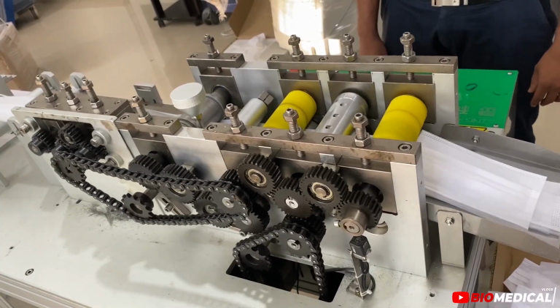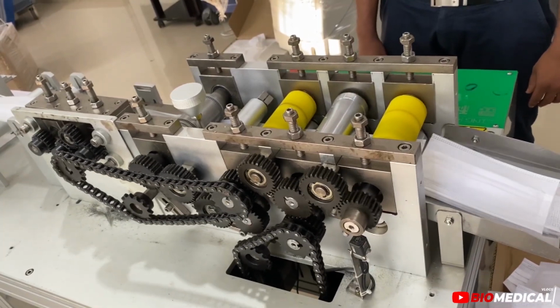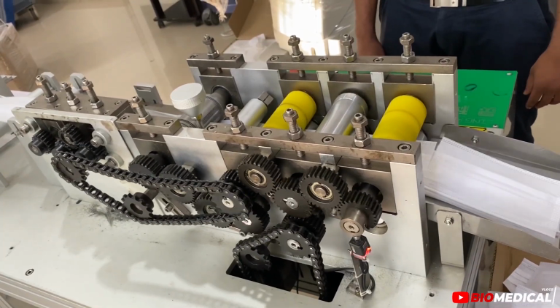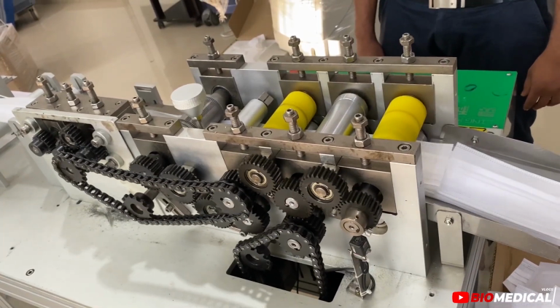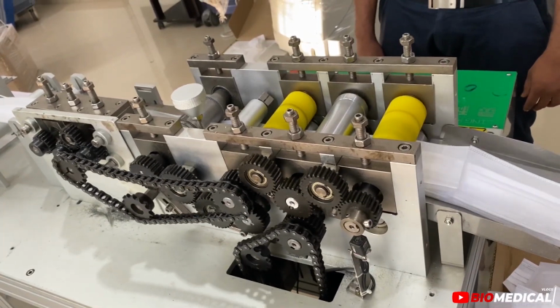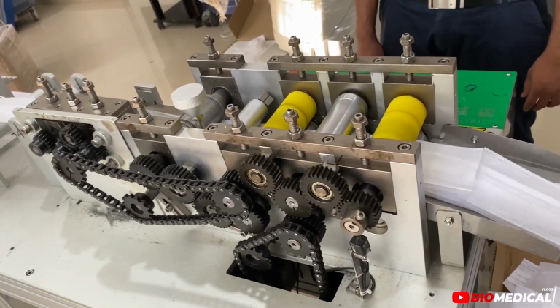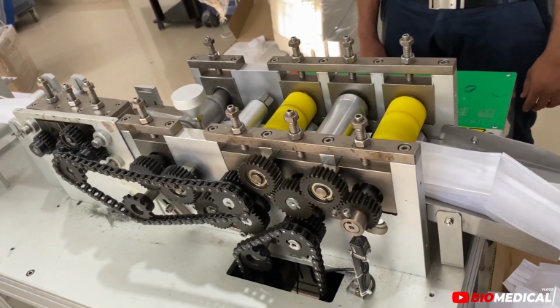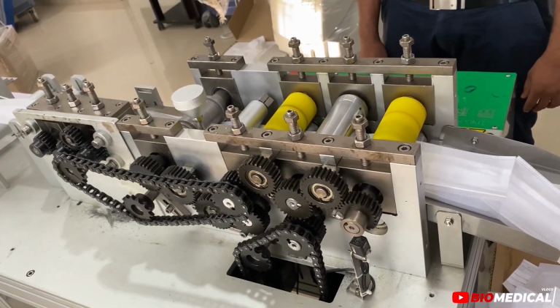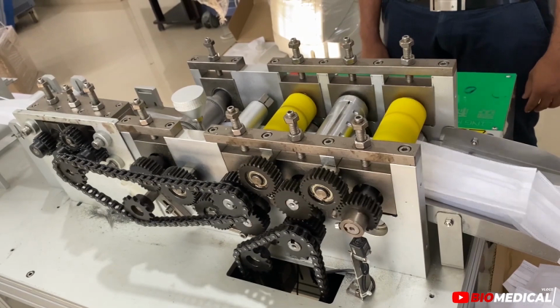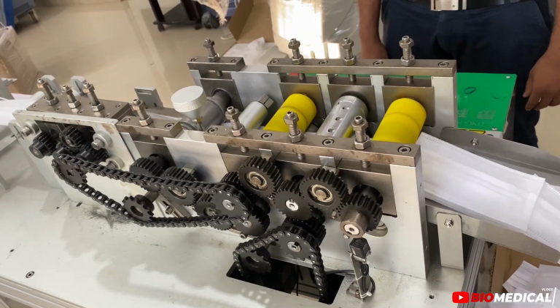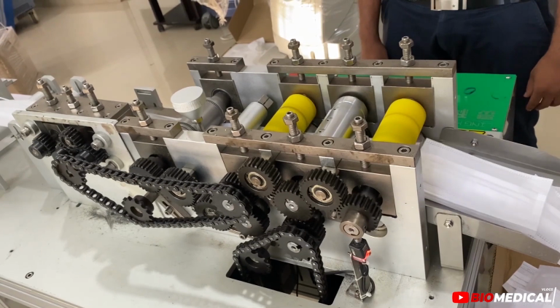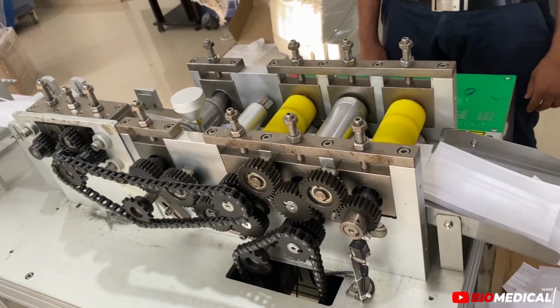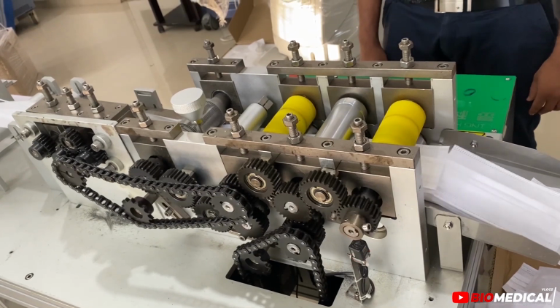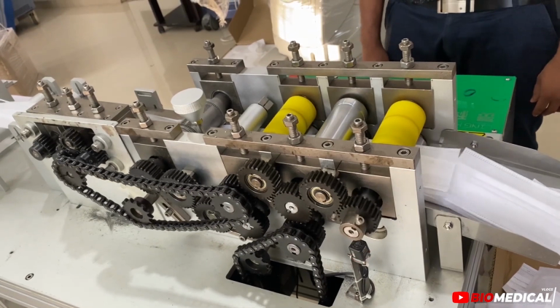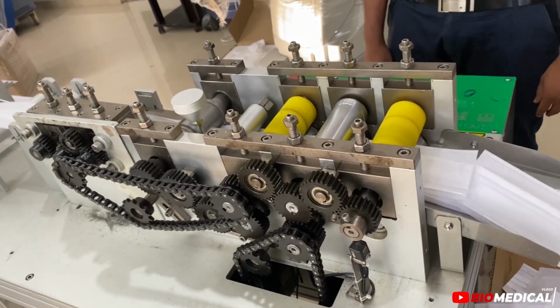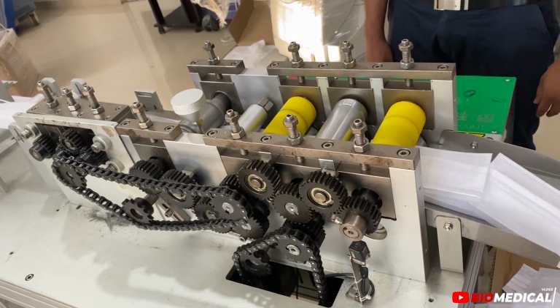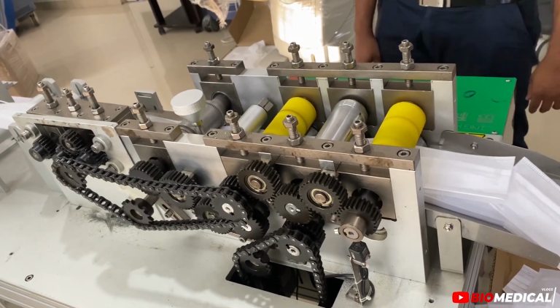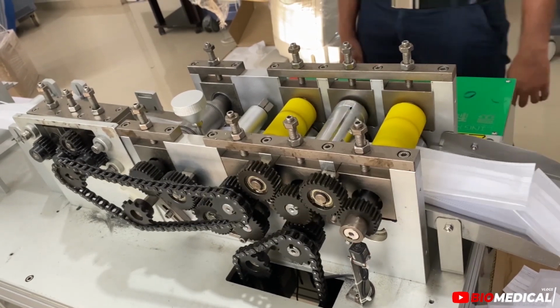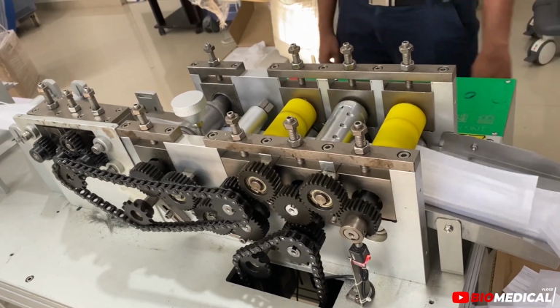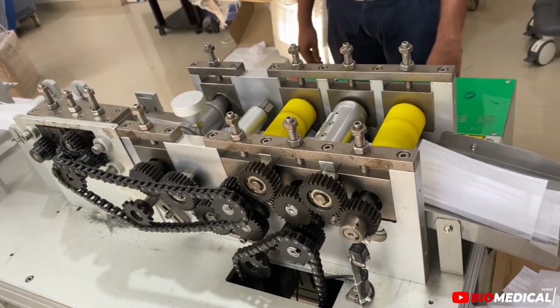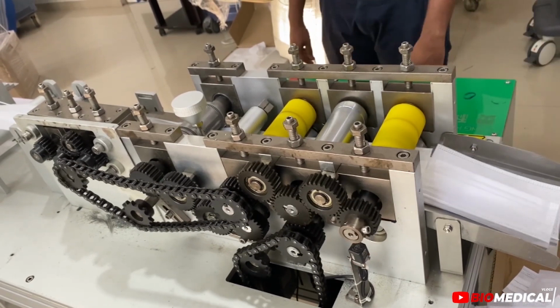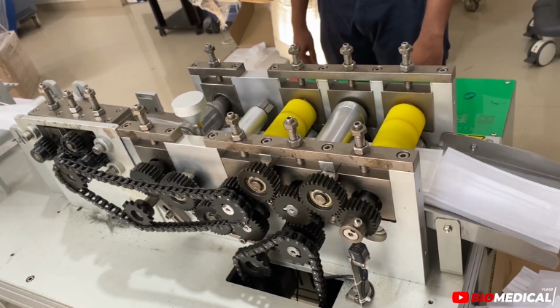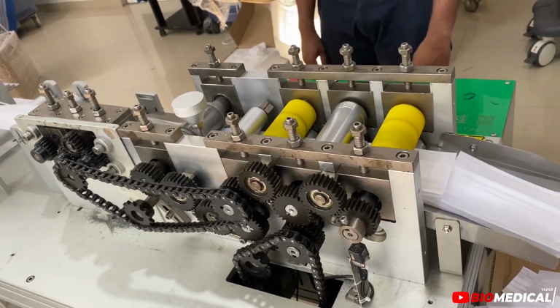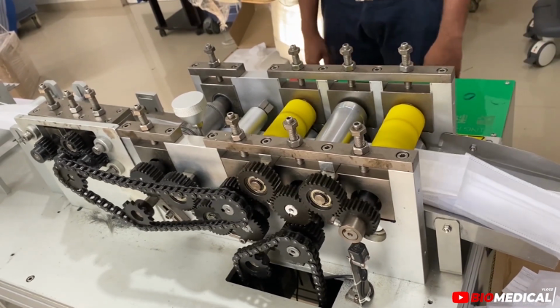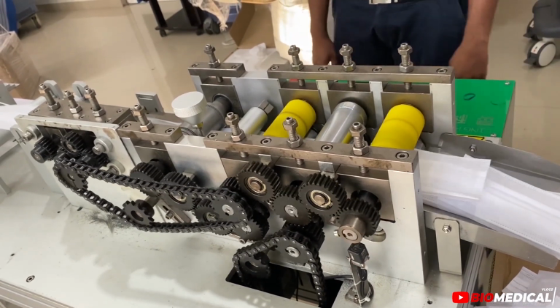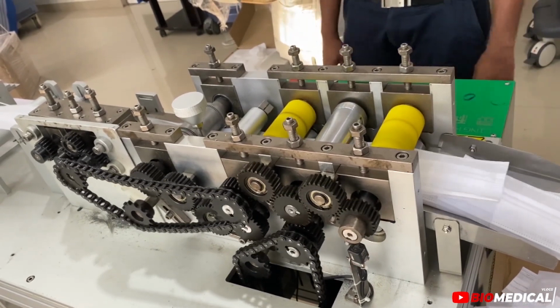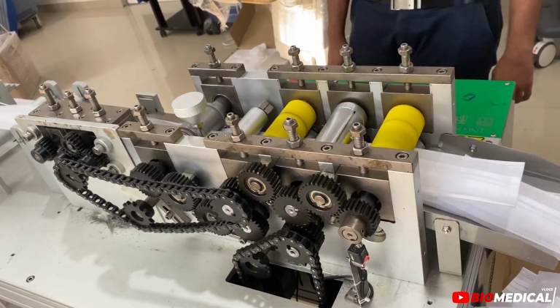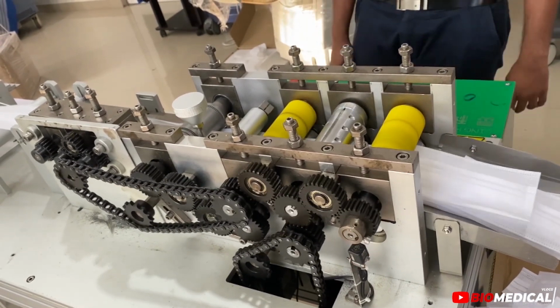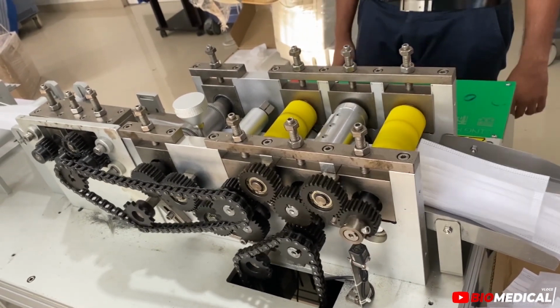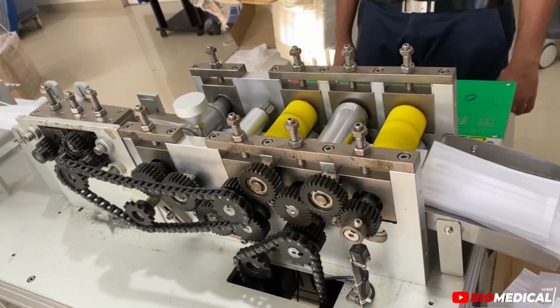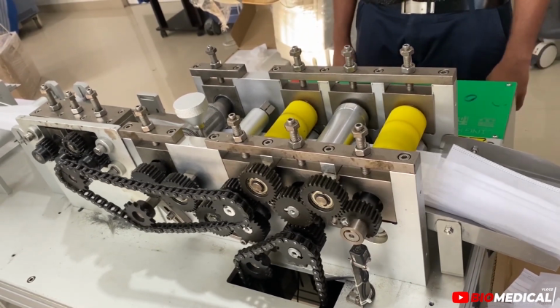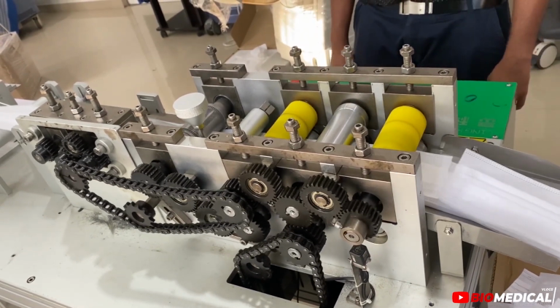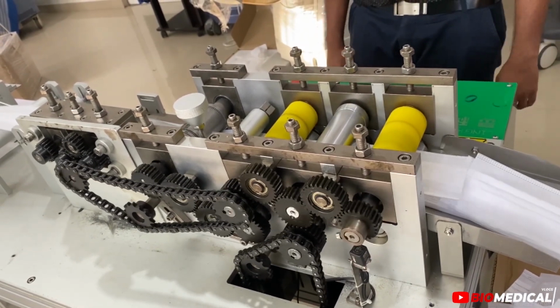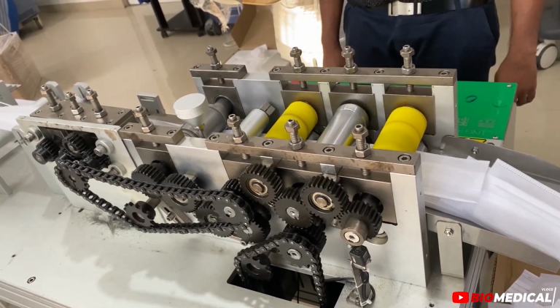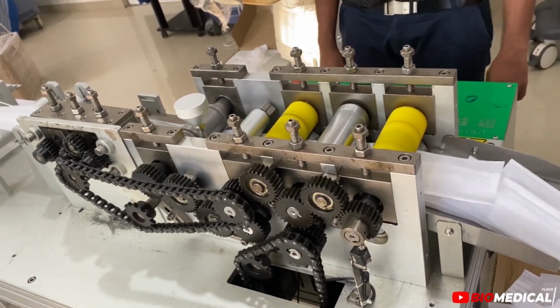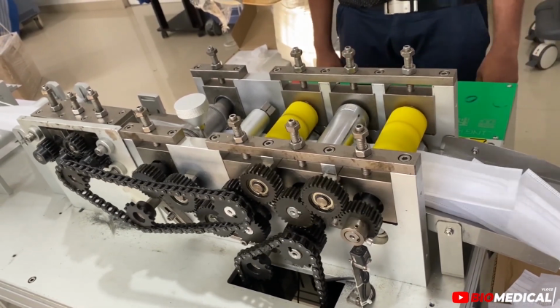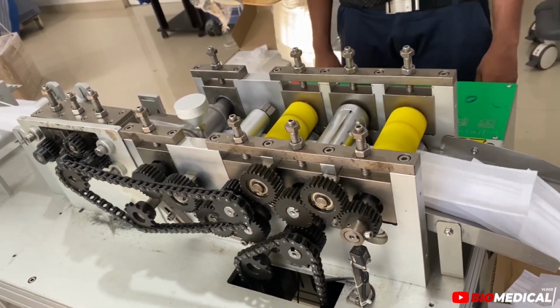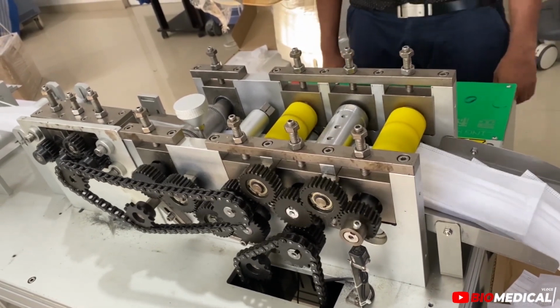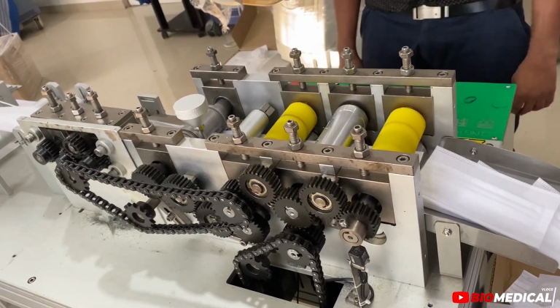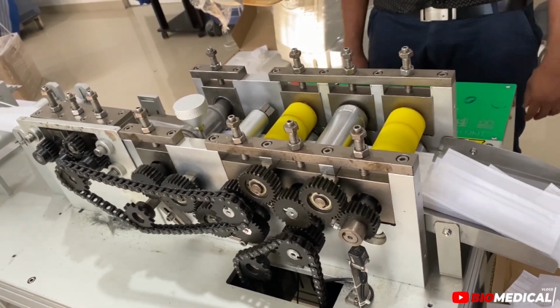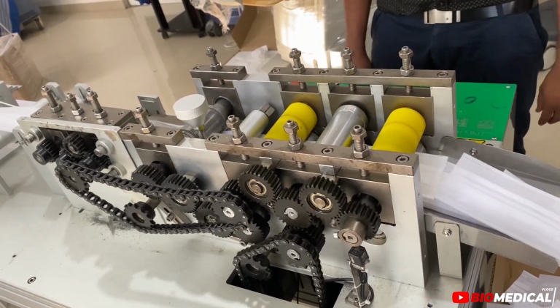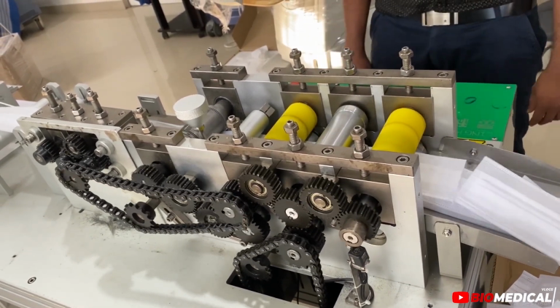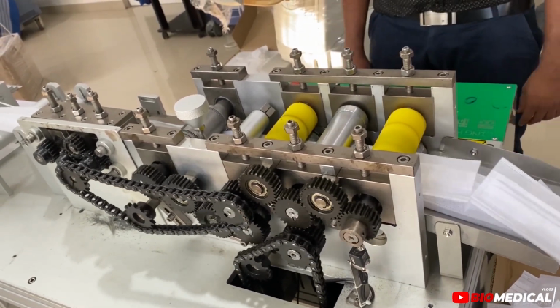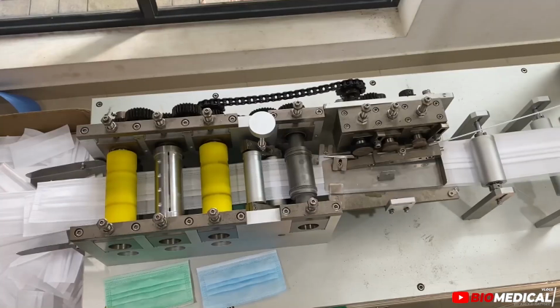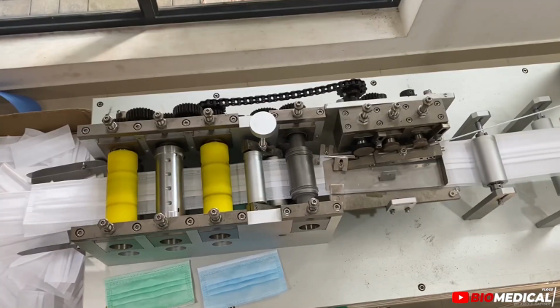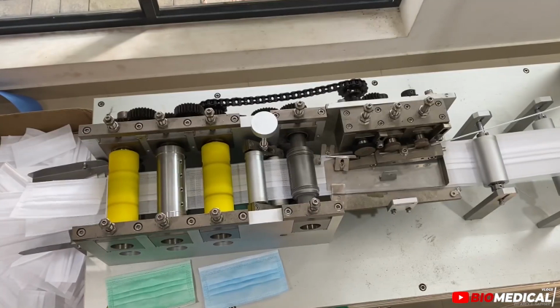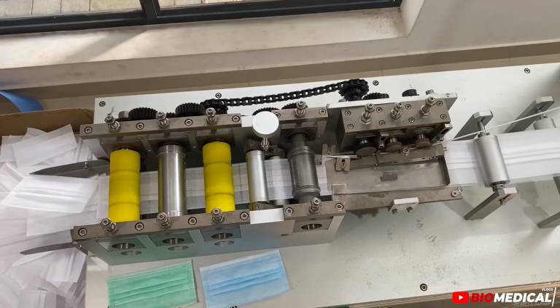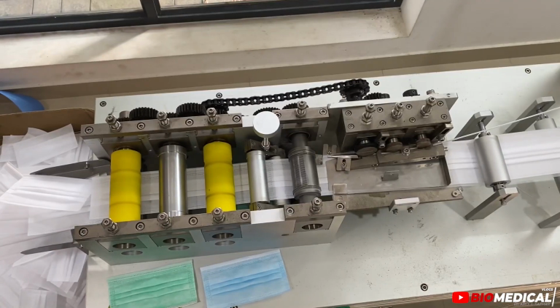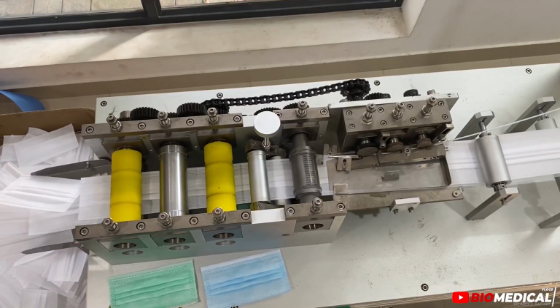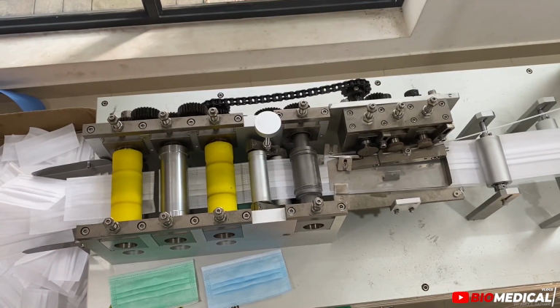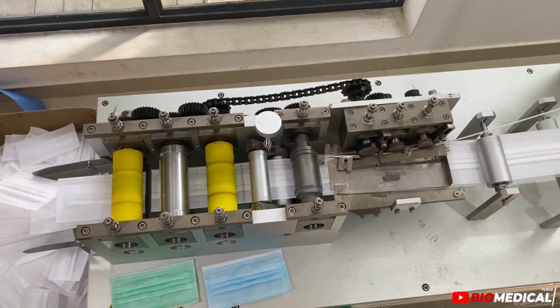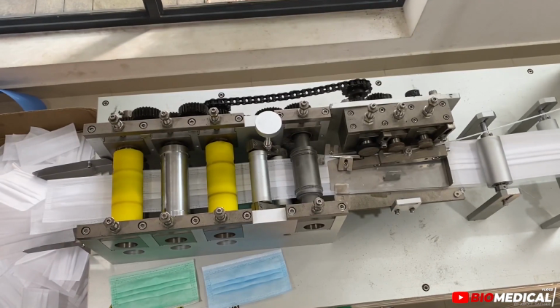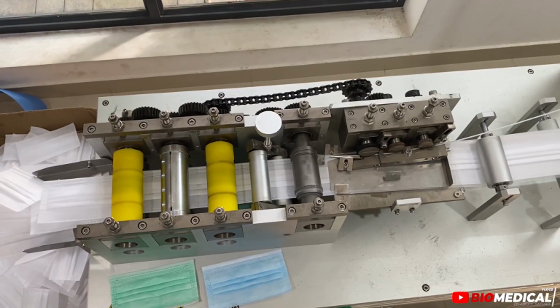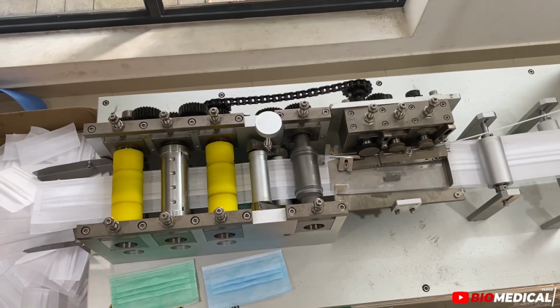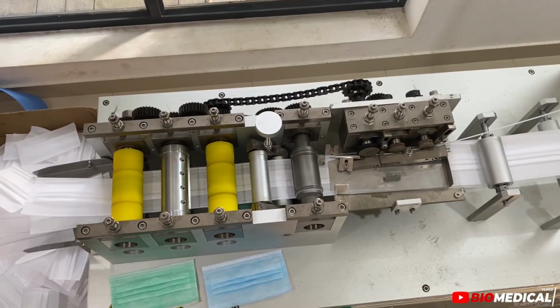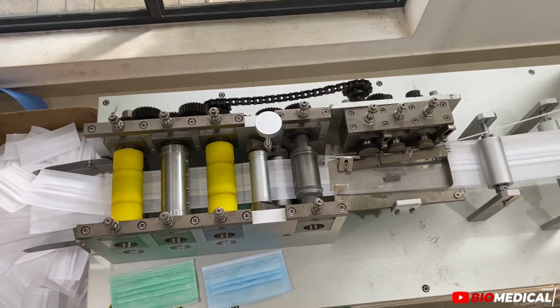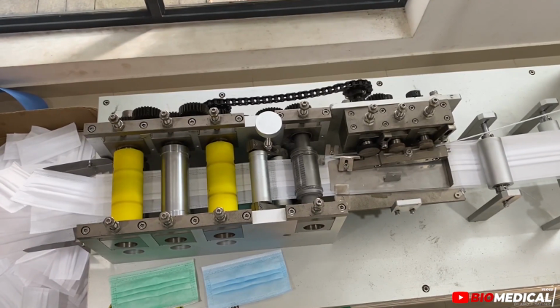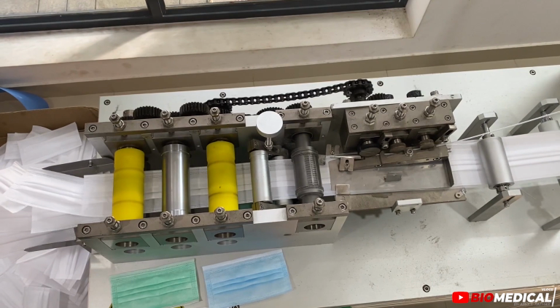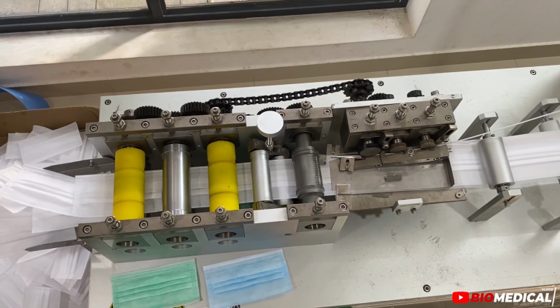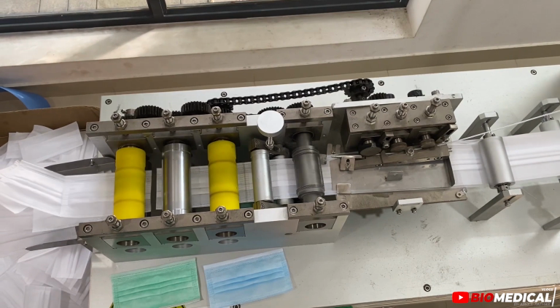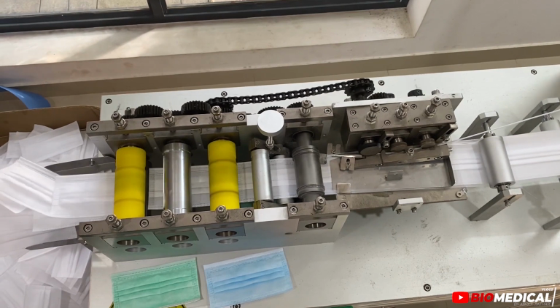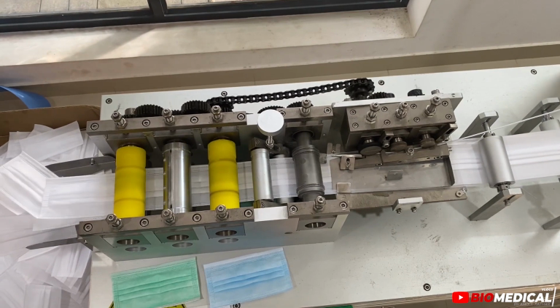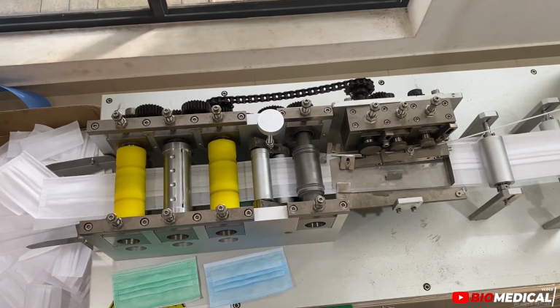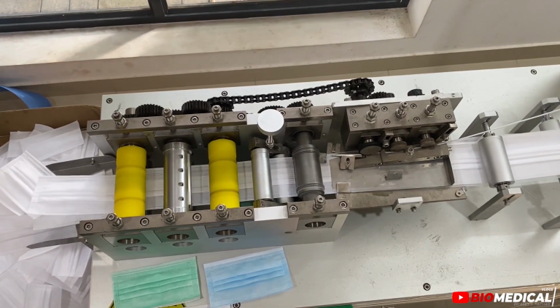The last two processes are cutting, and we will be able to get the output from the mask.